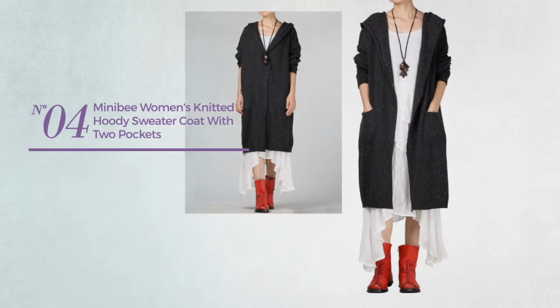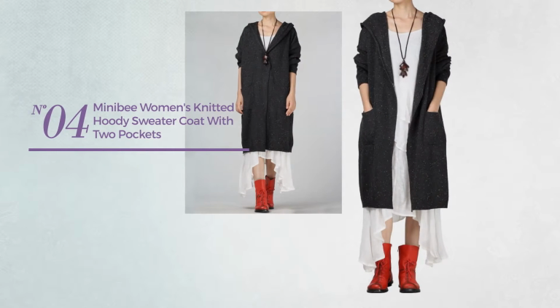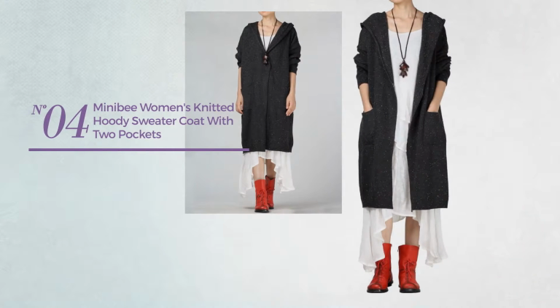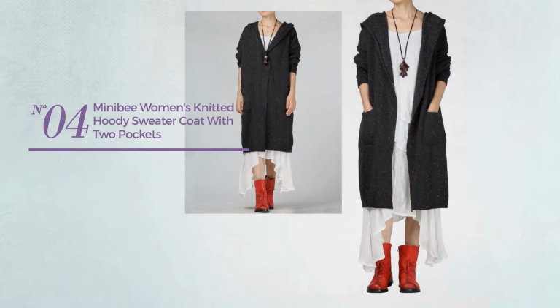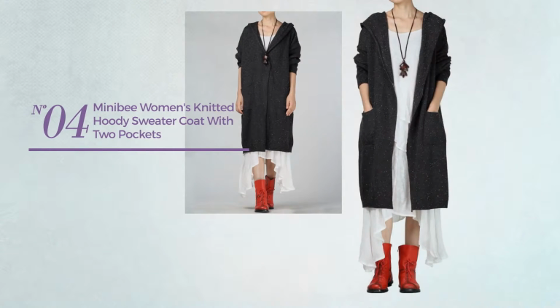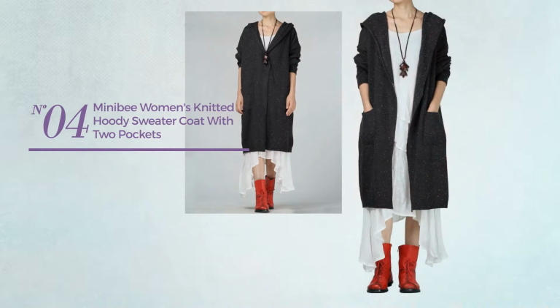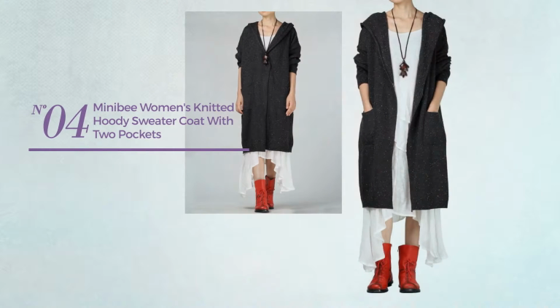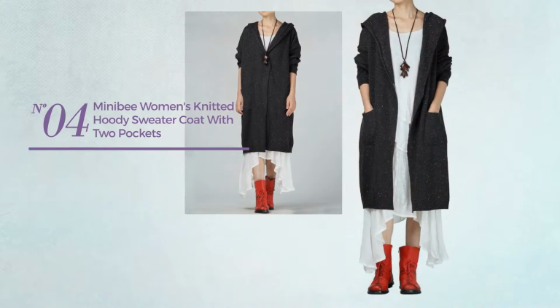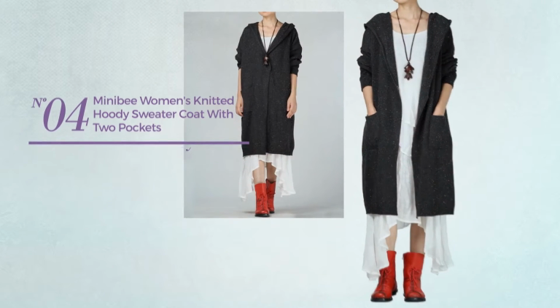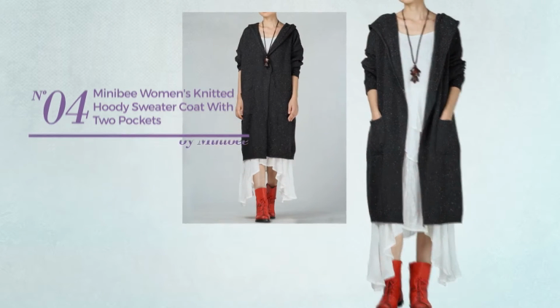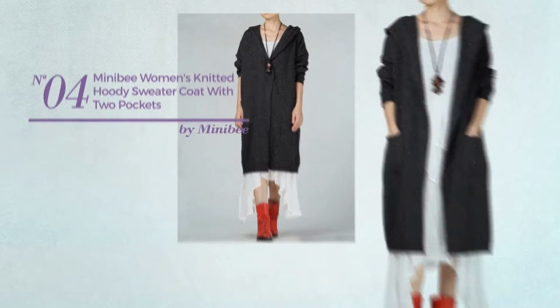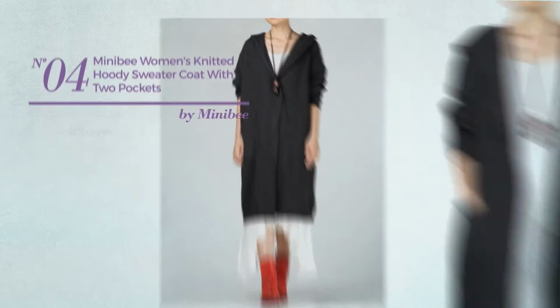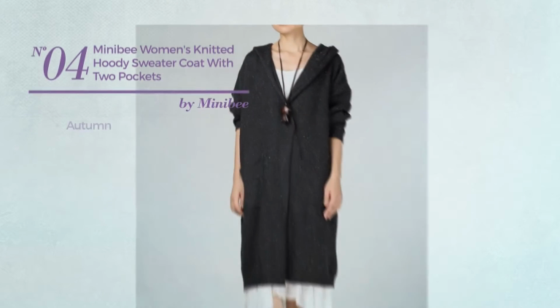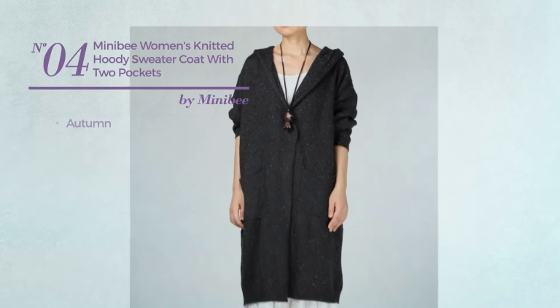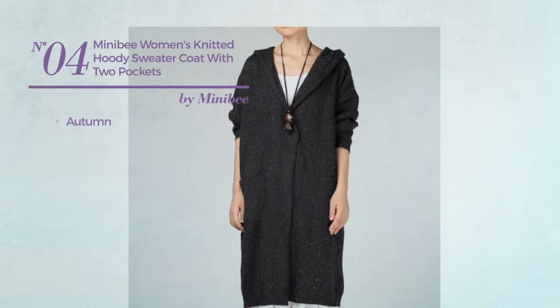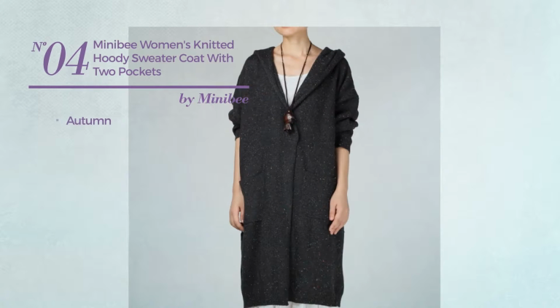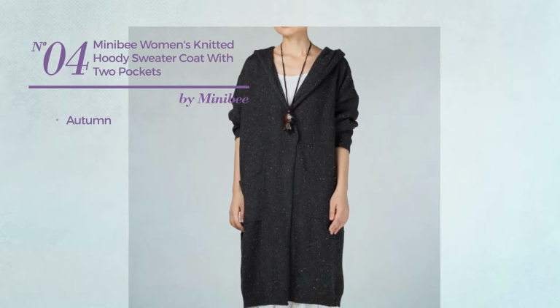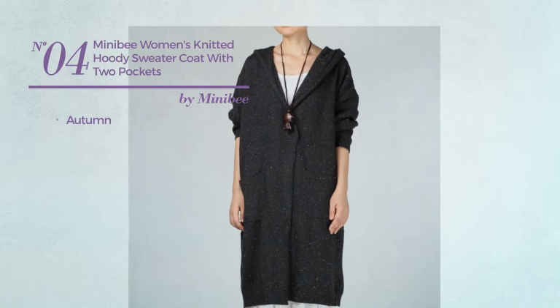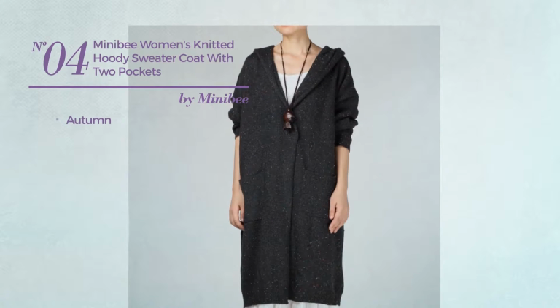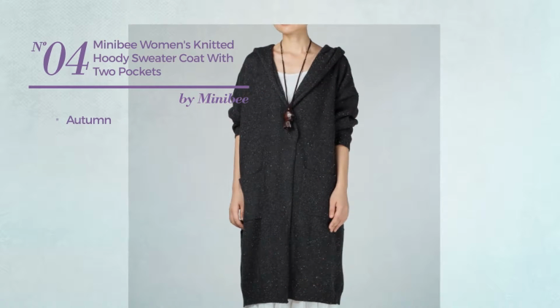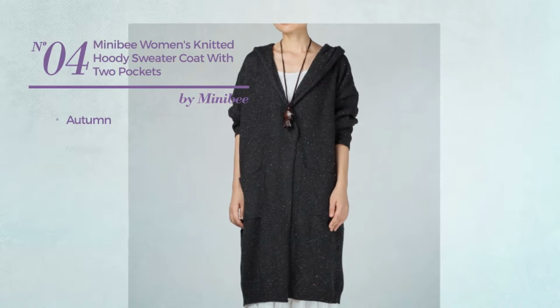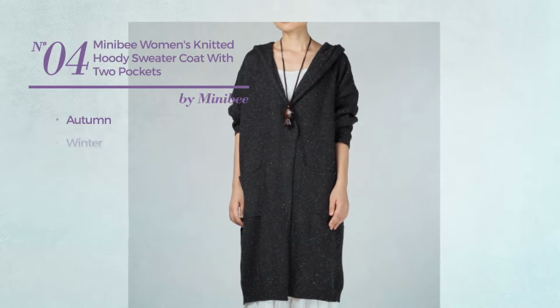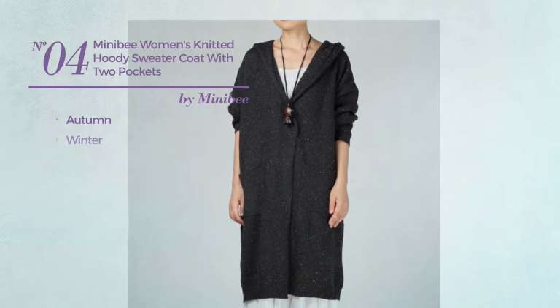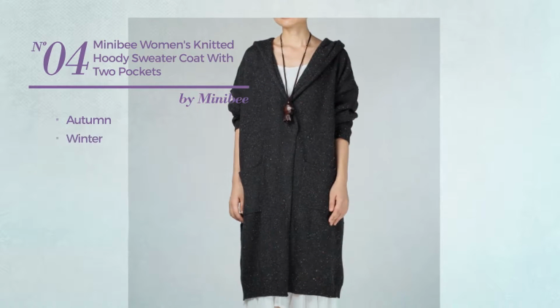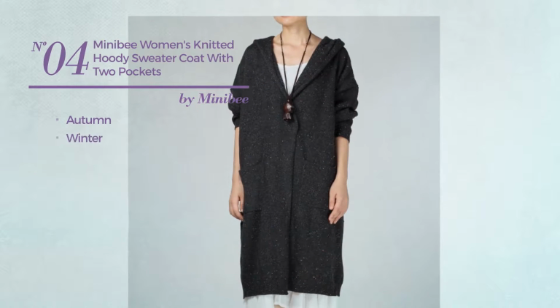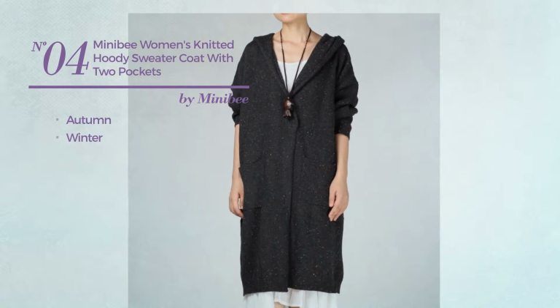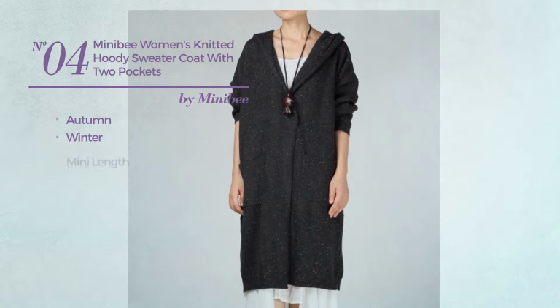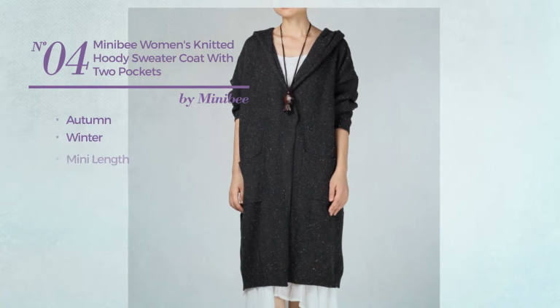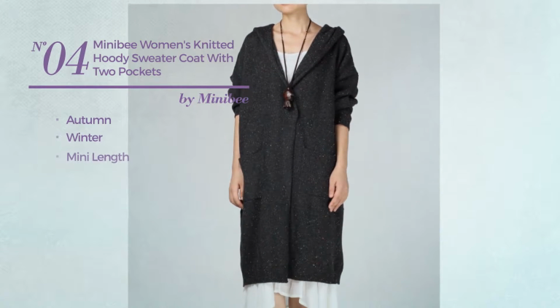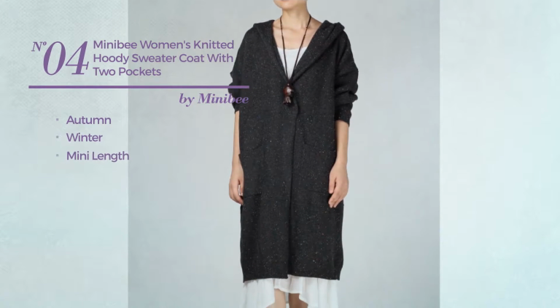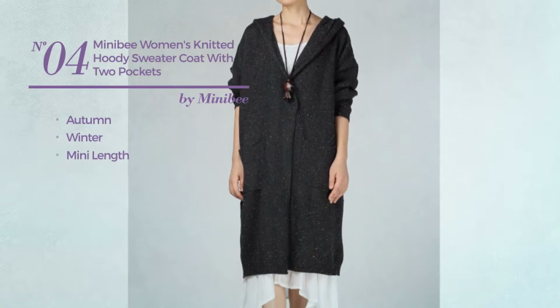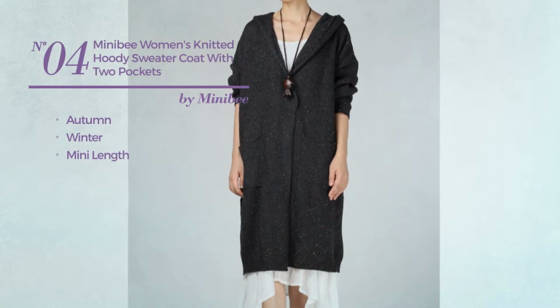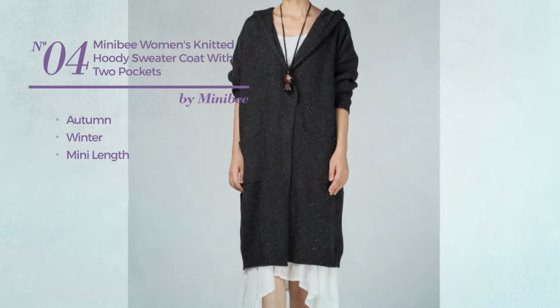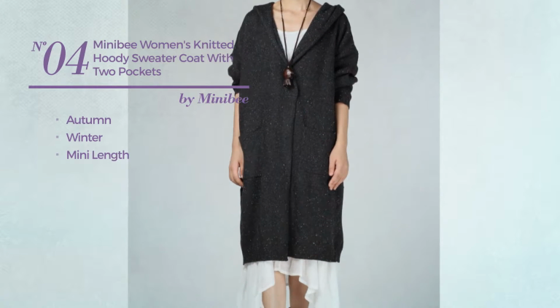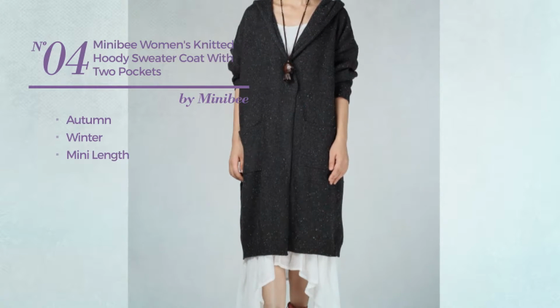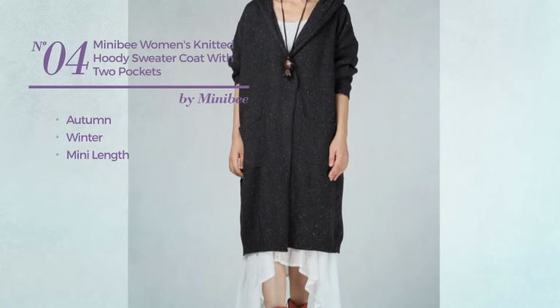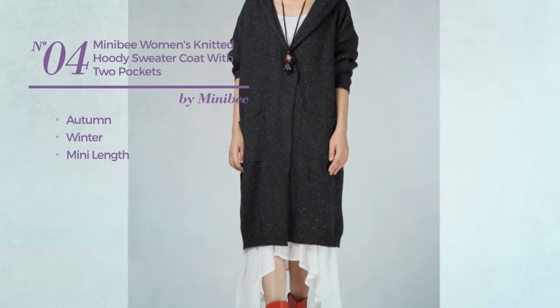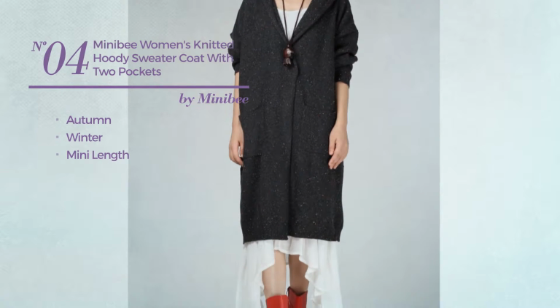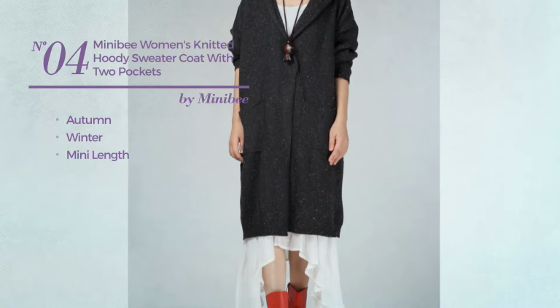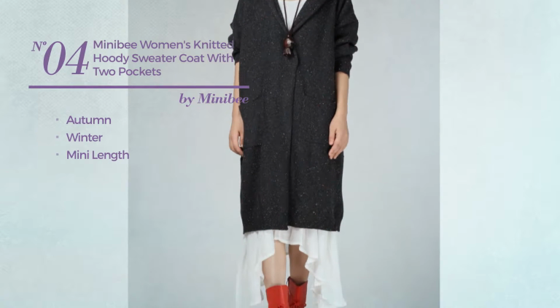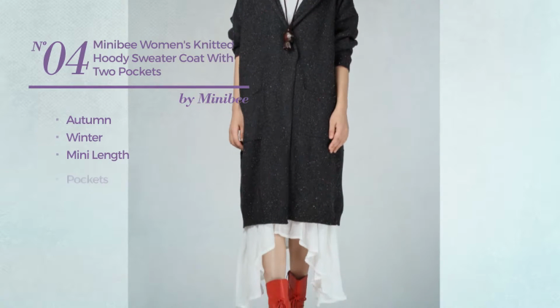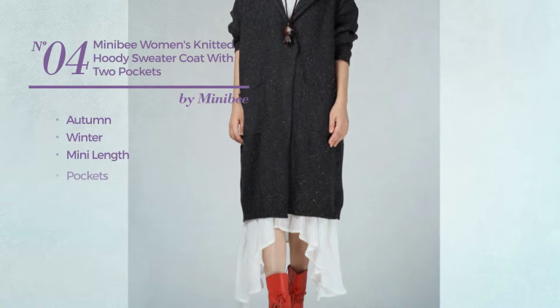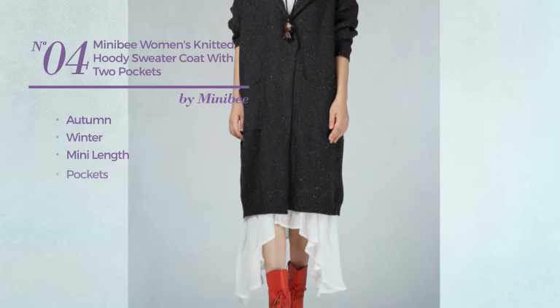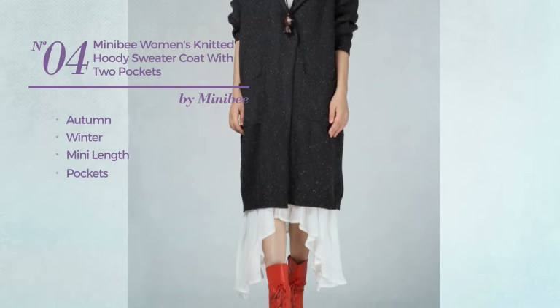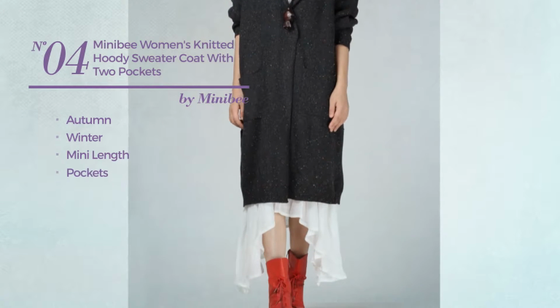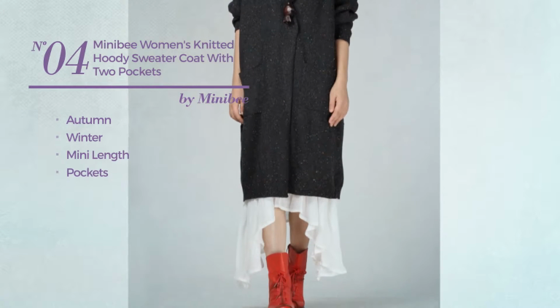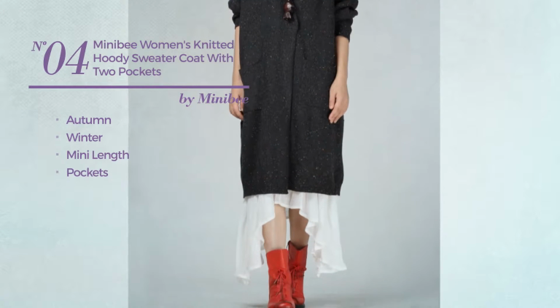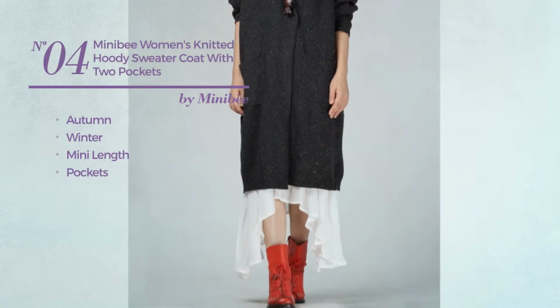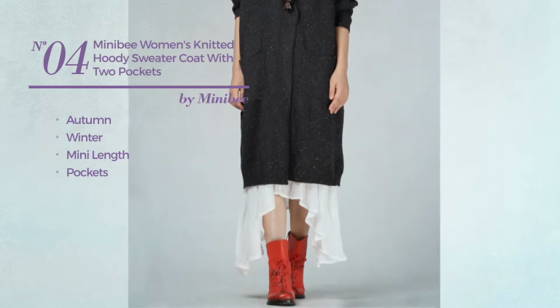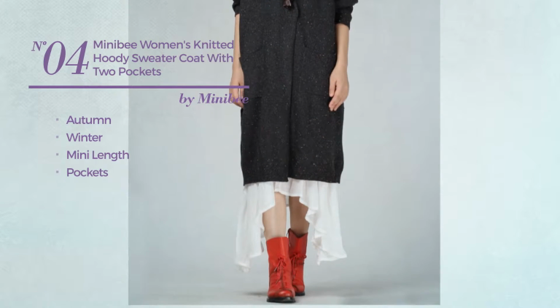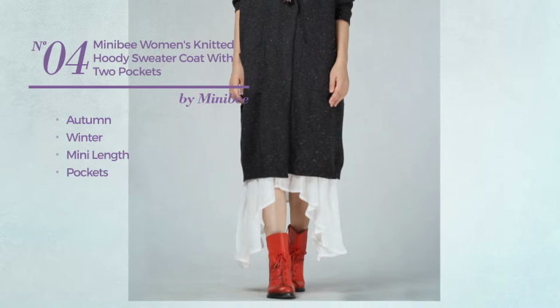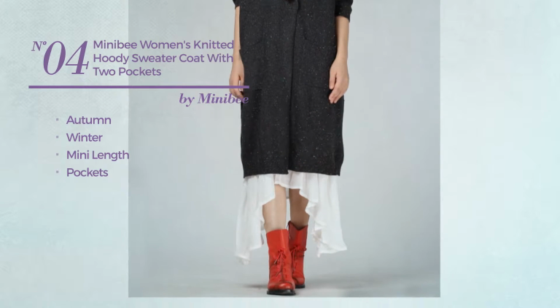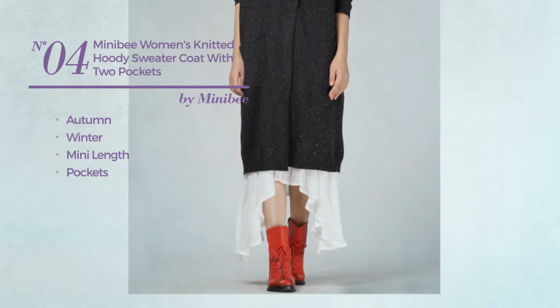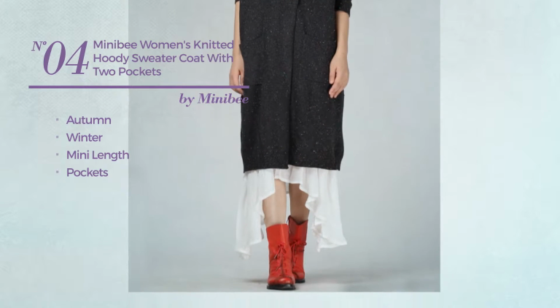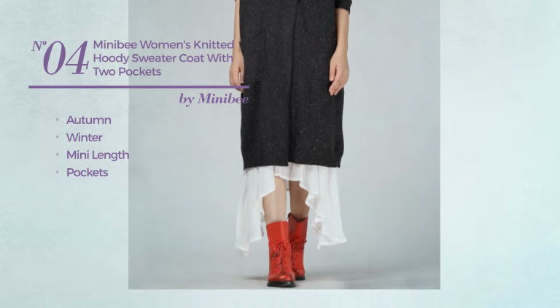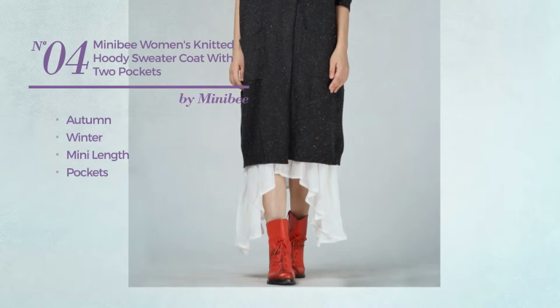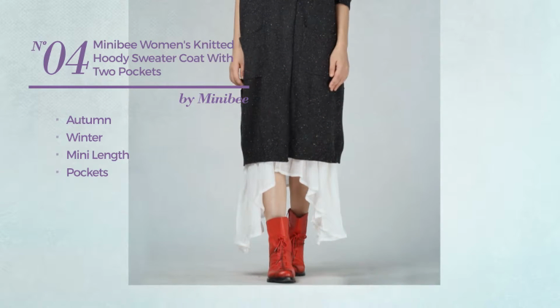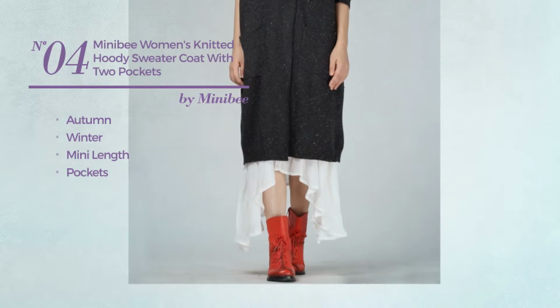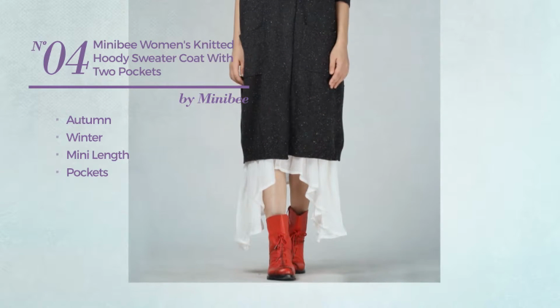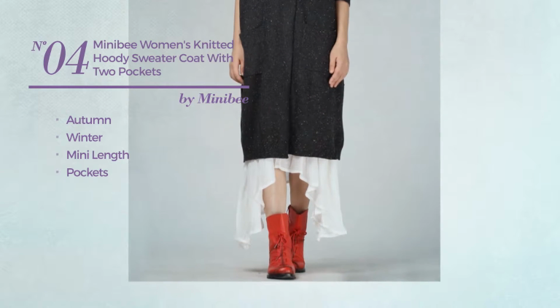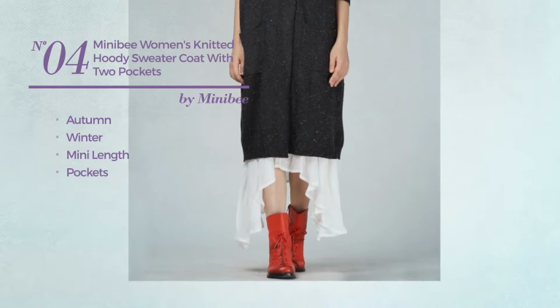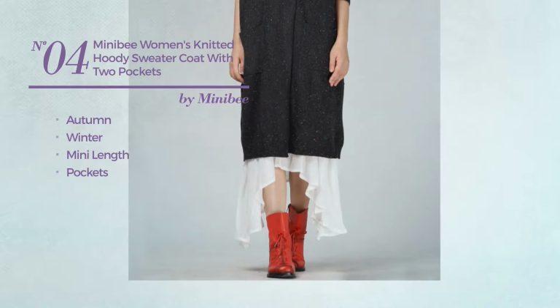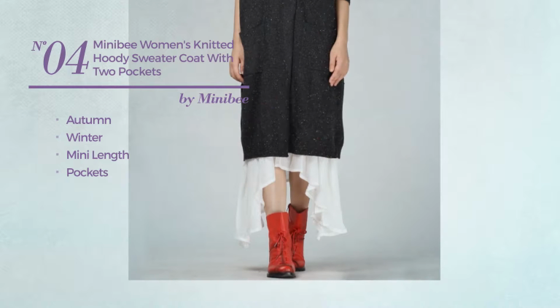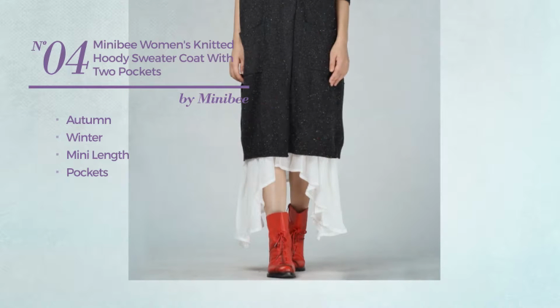Number 4. An Autumn Winter Mini Length Sweater, with pockets. Available in 3 colors.